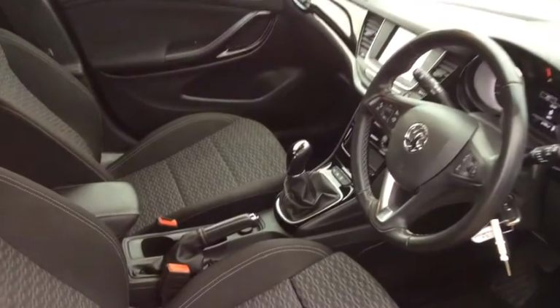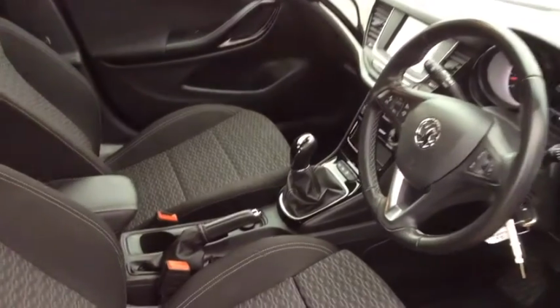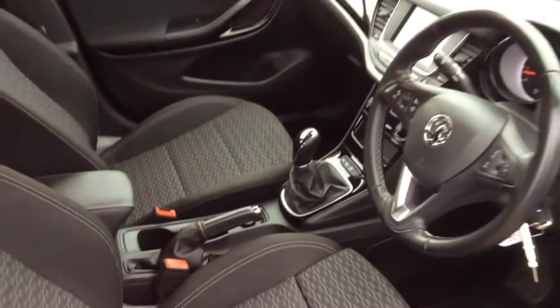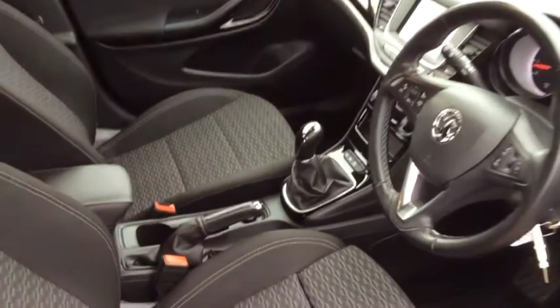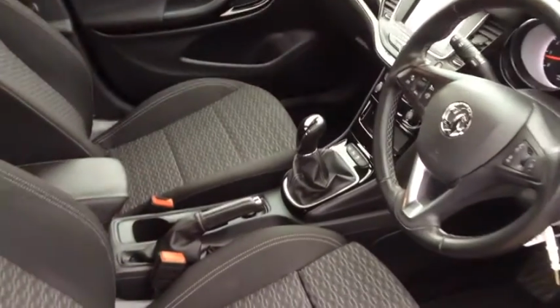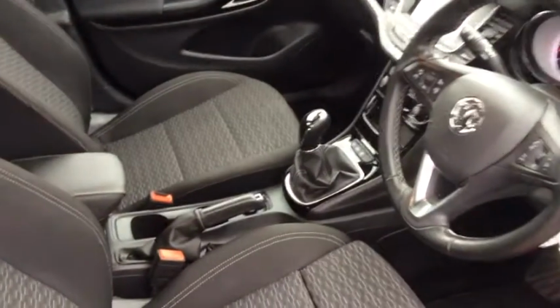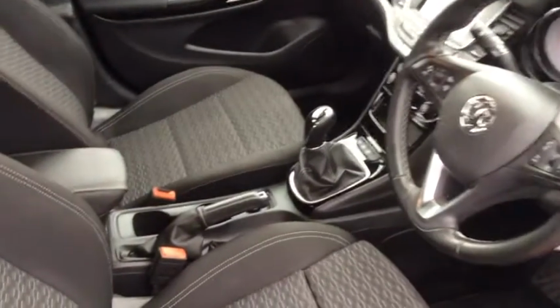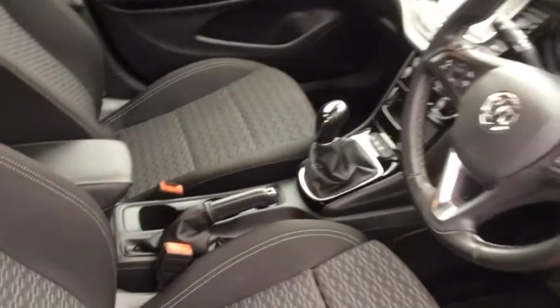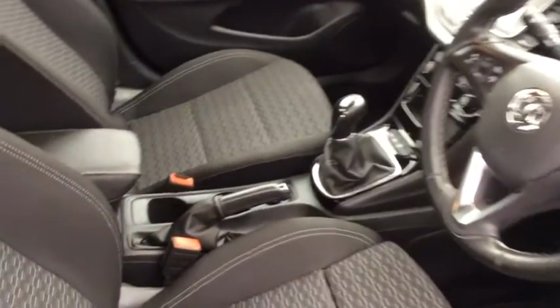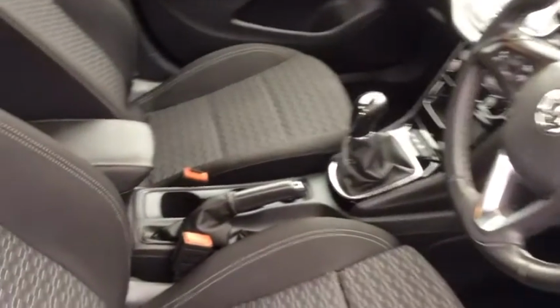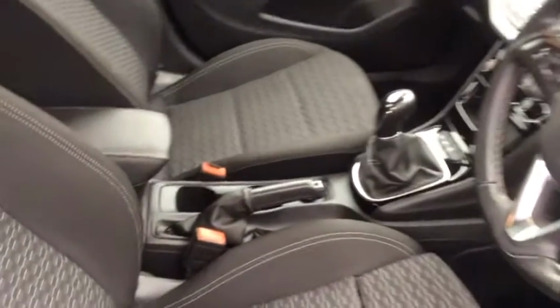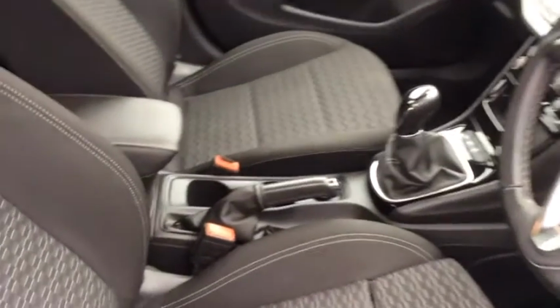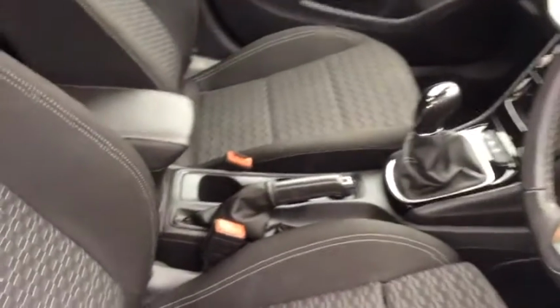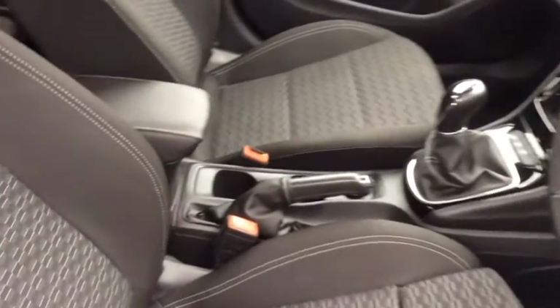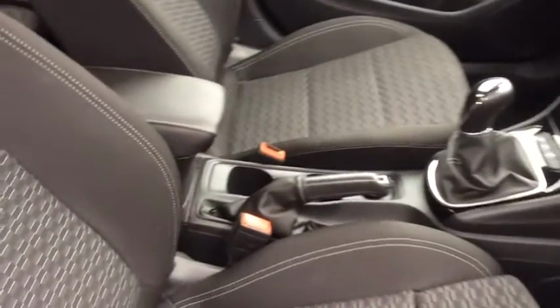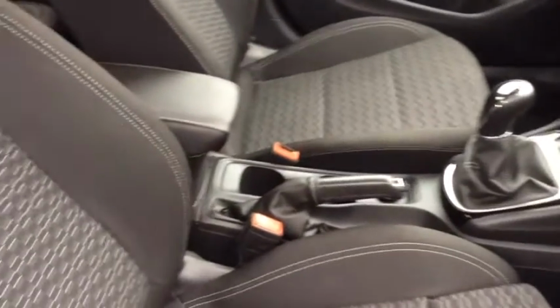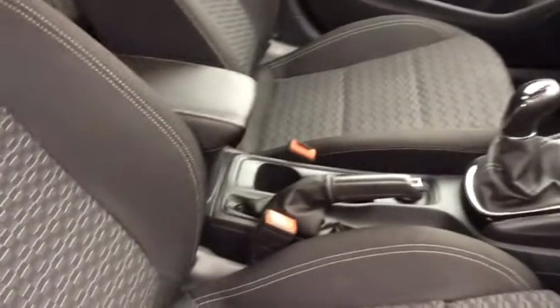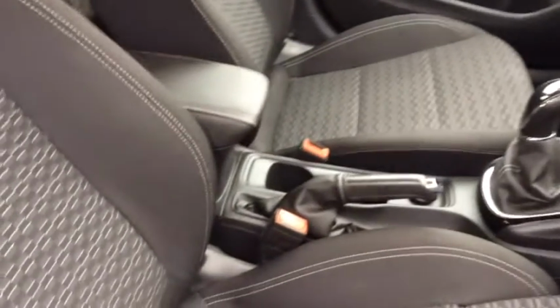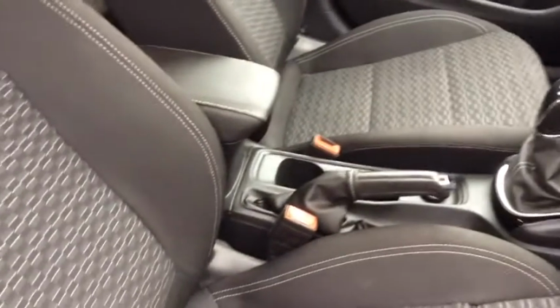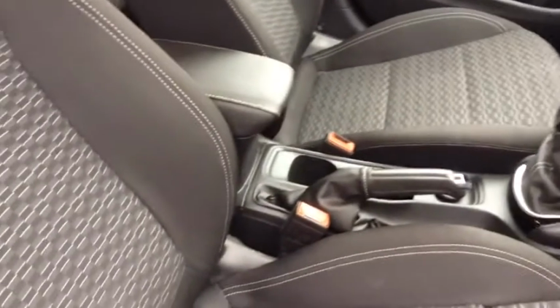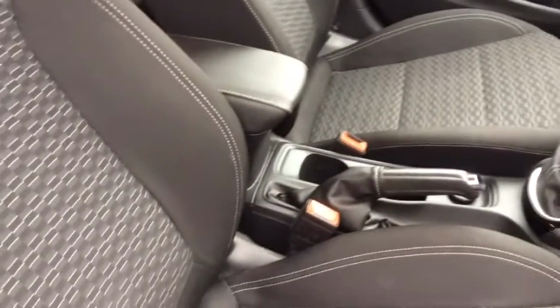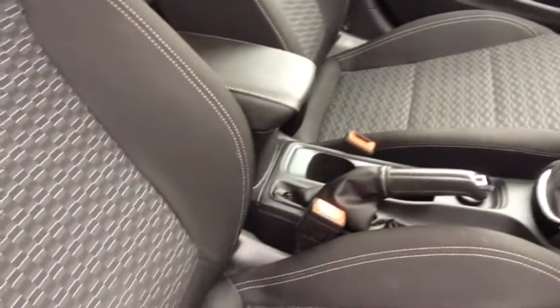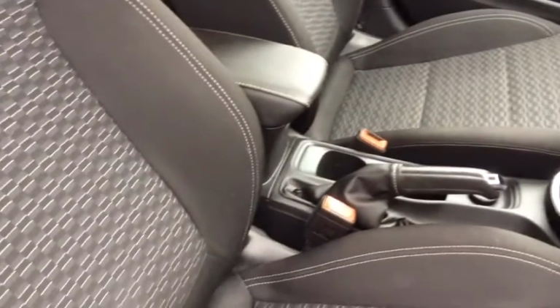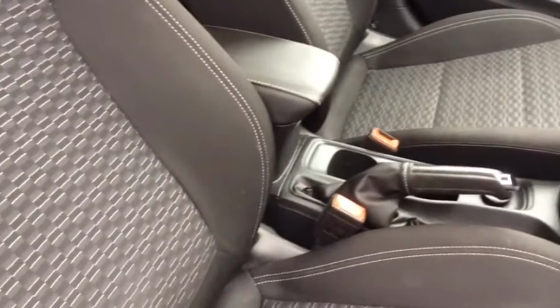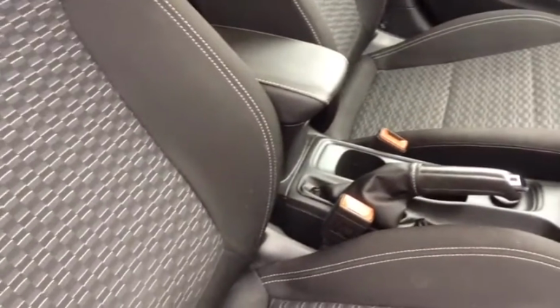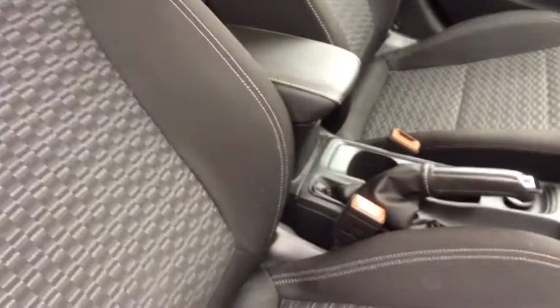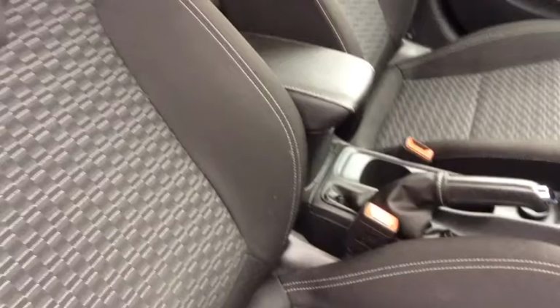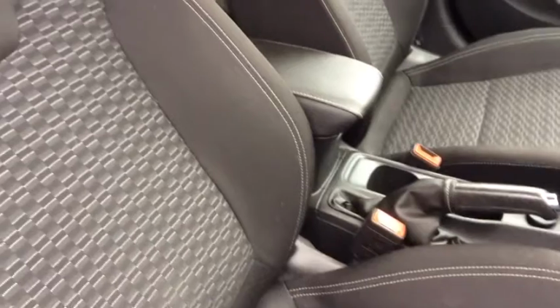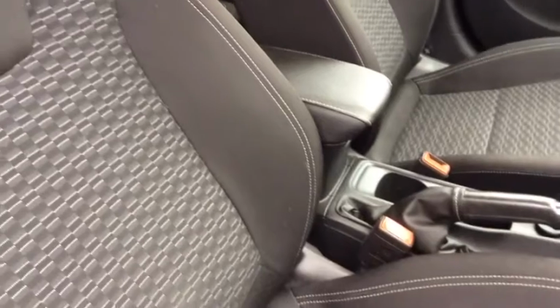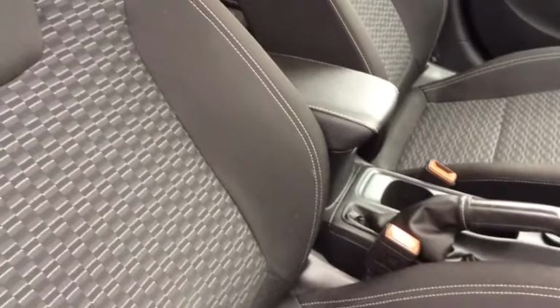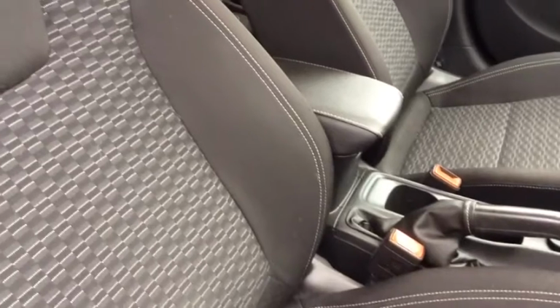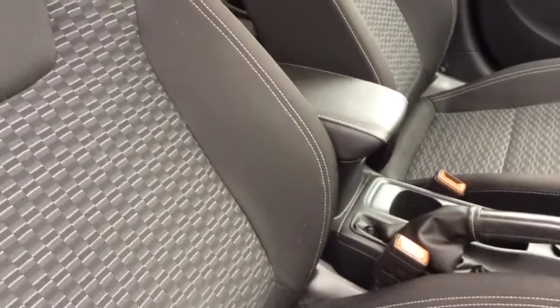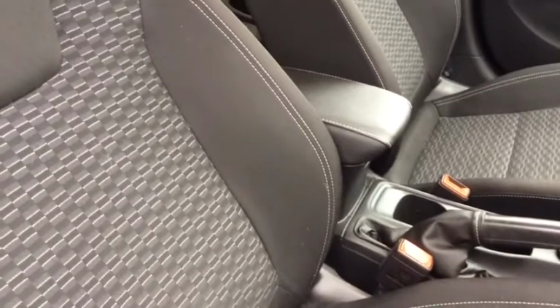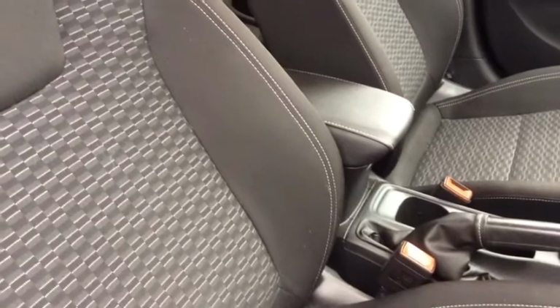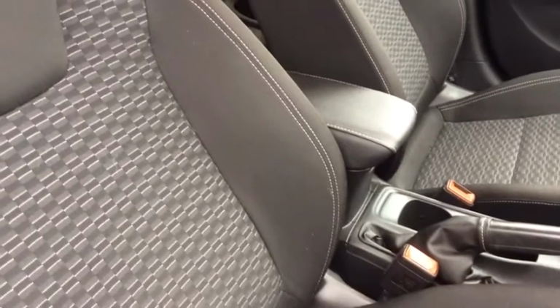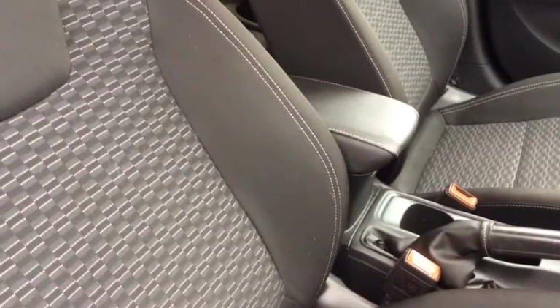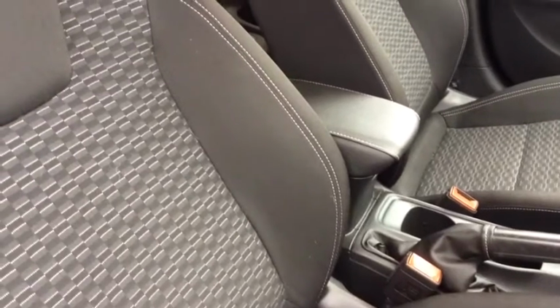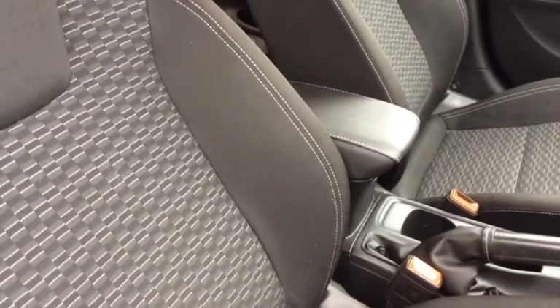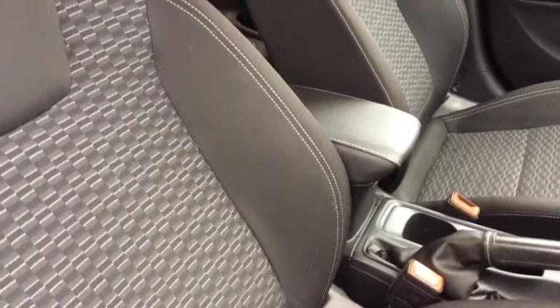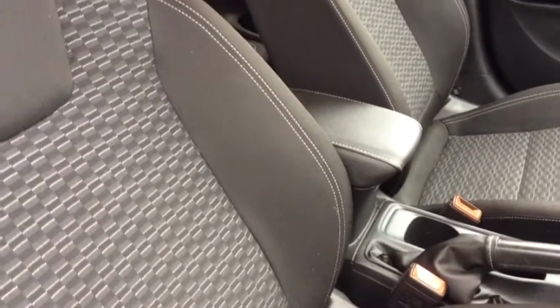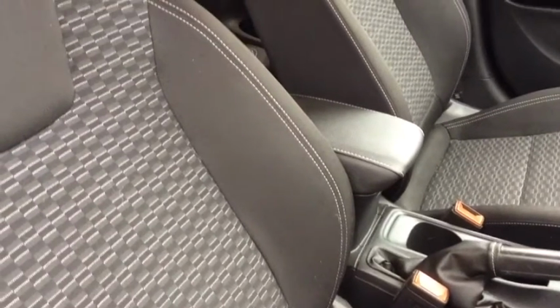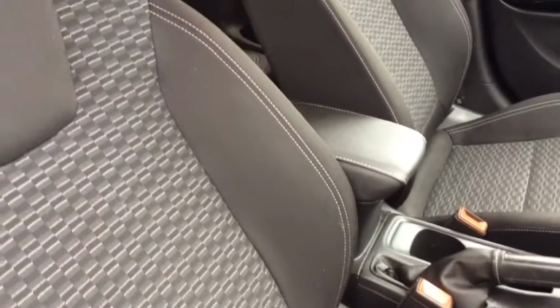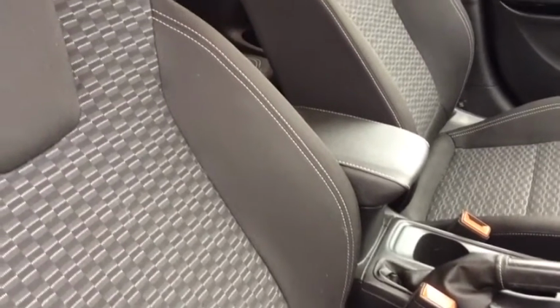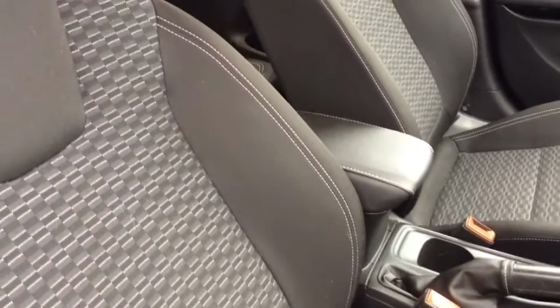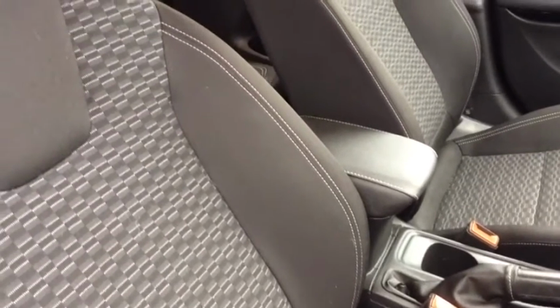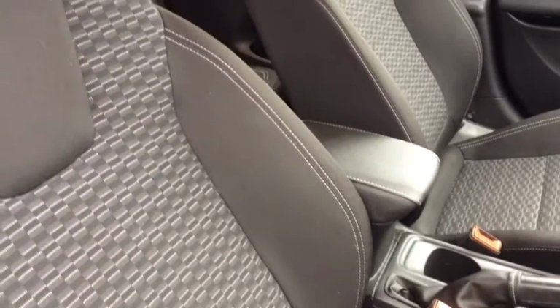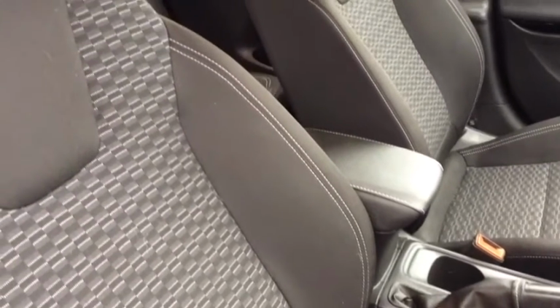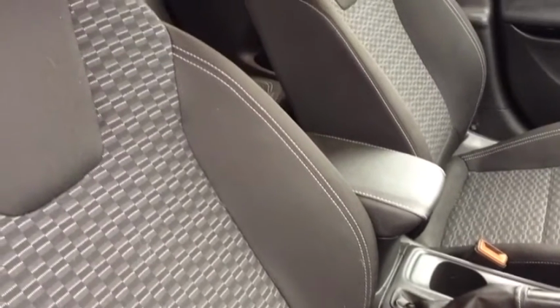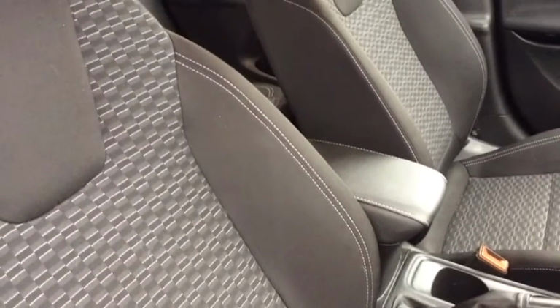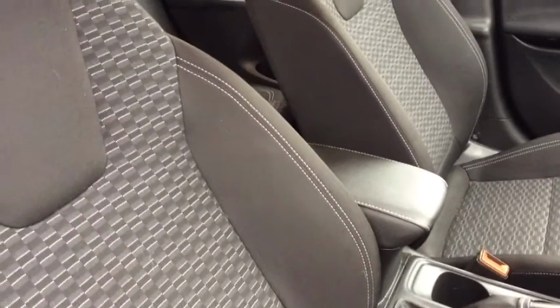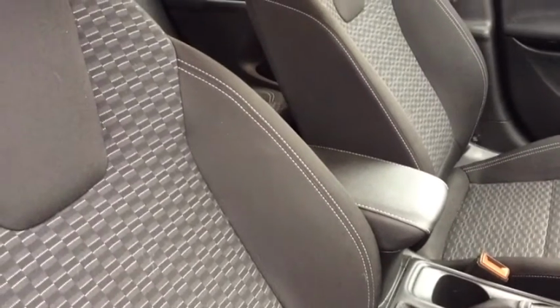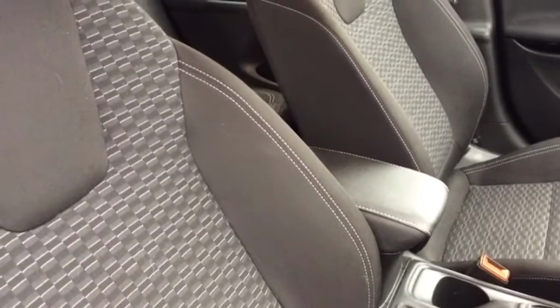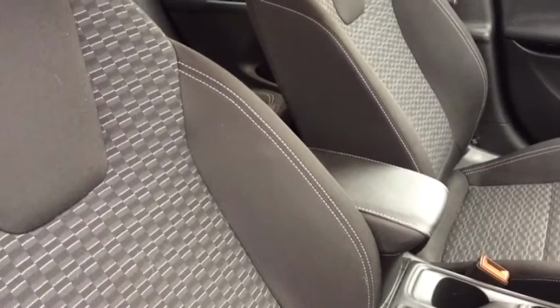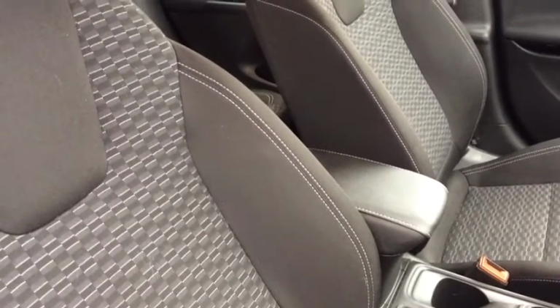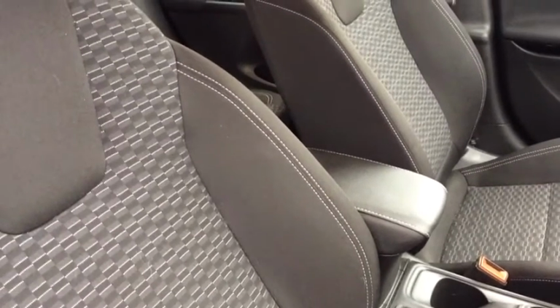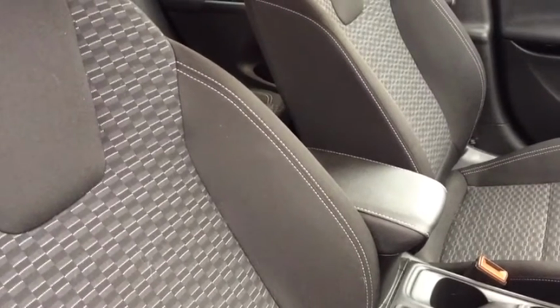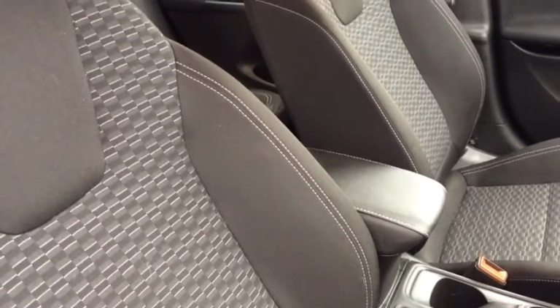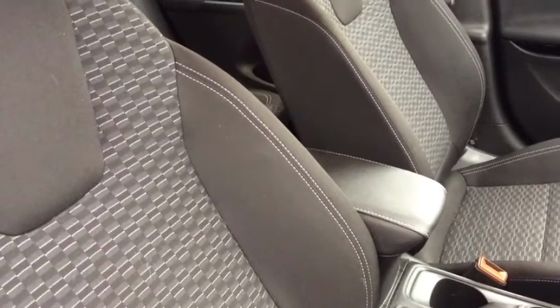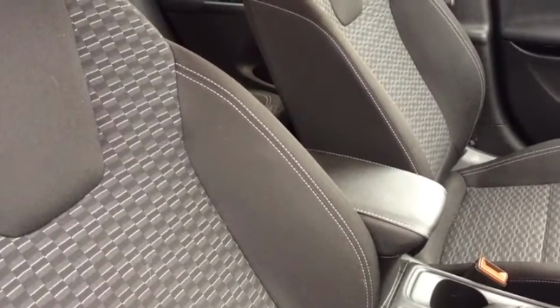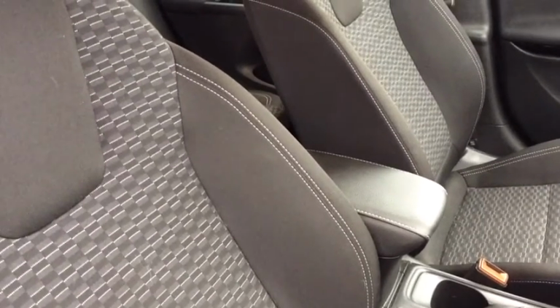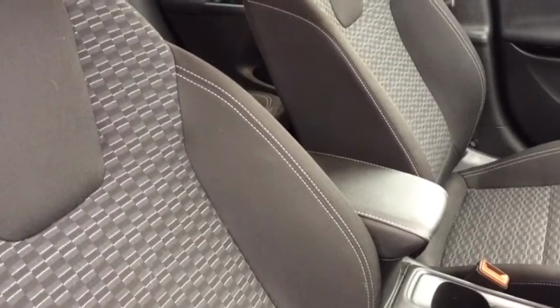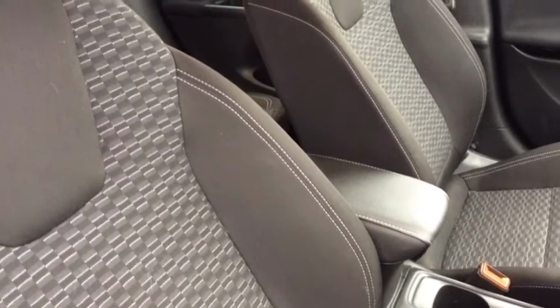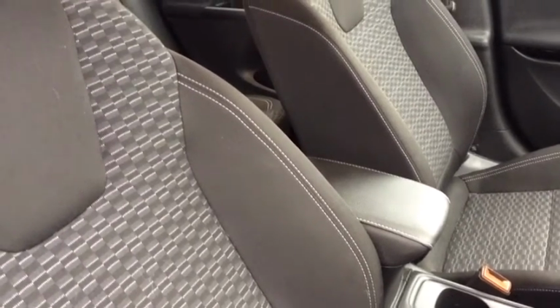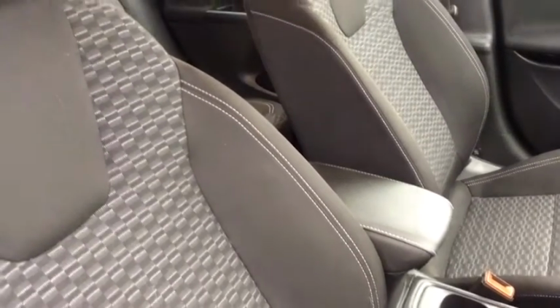Just moving into the interior of the vehicle, as you can see, it has a black cloth interior and does come with the centre armrest.